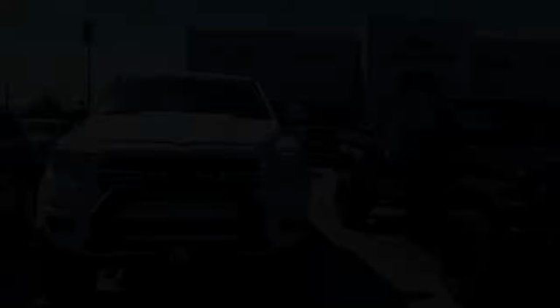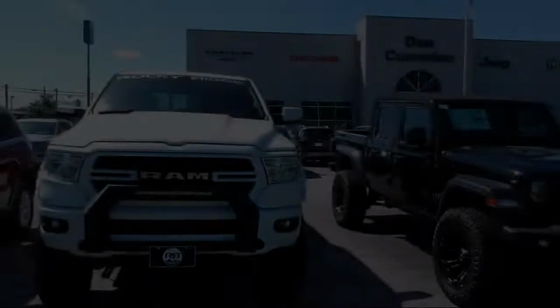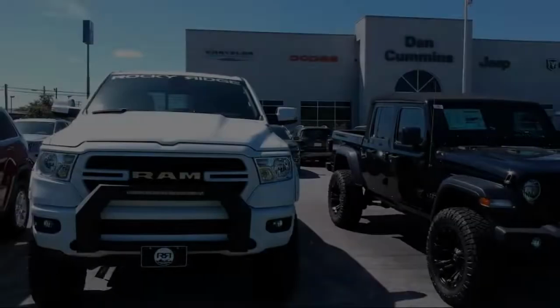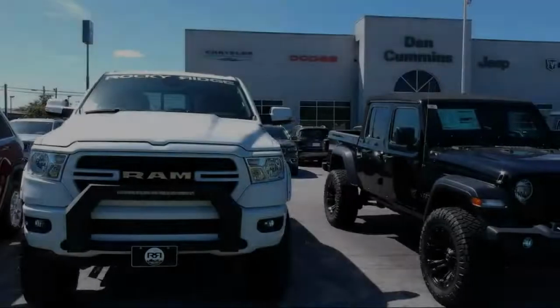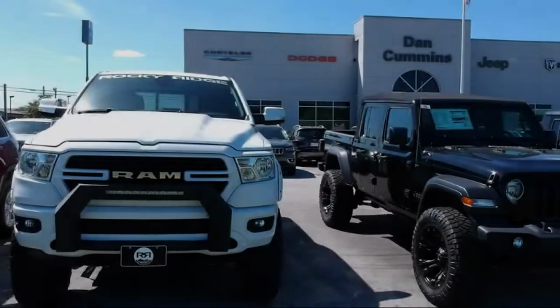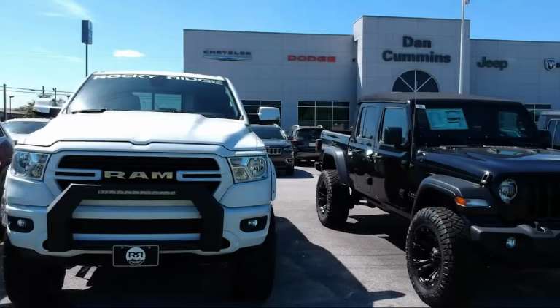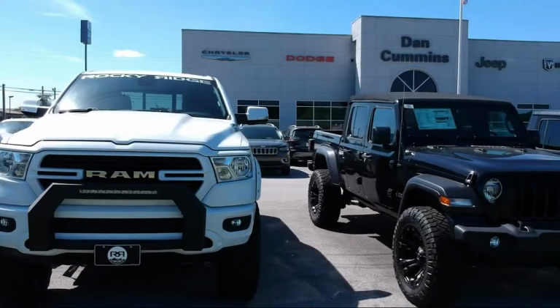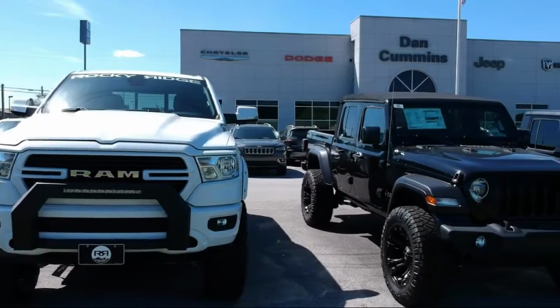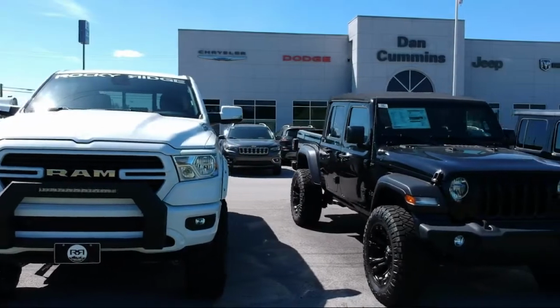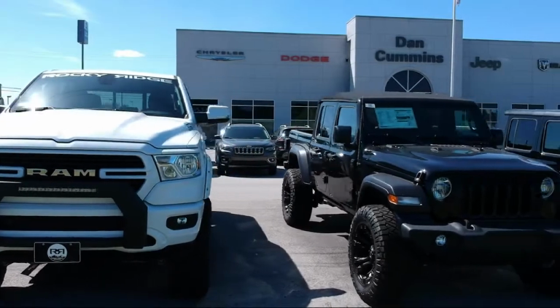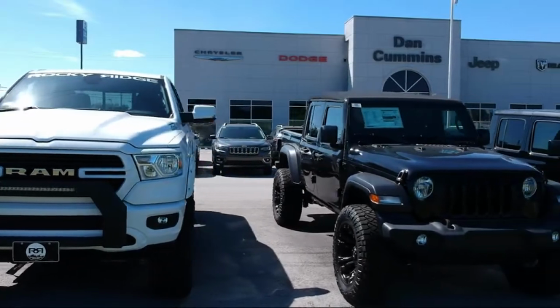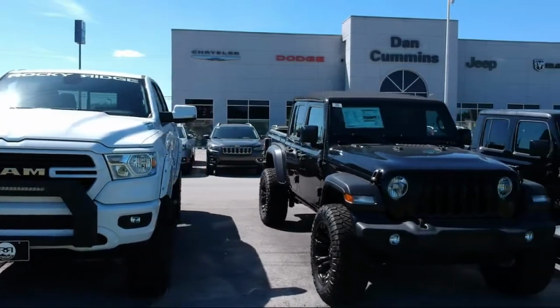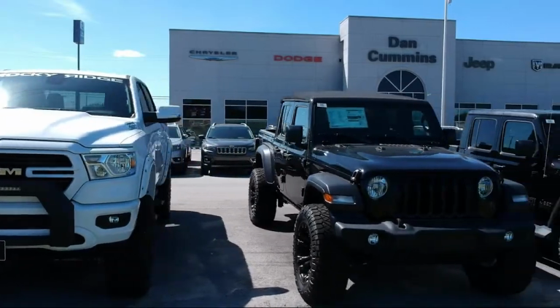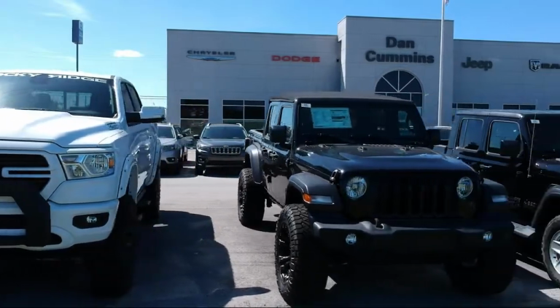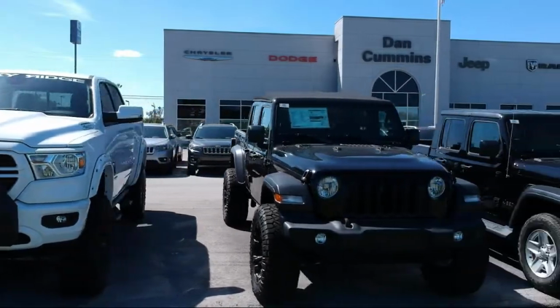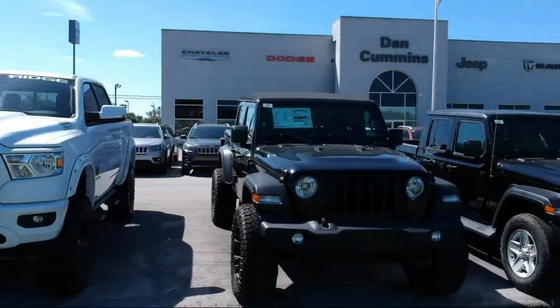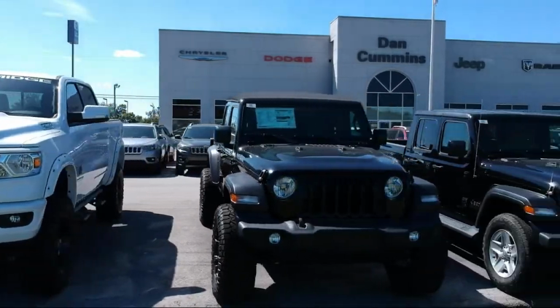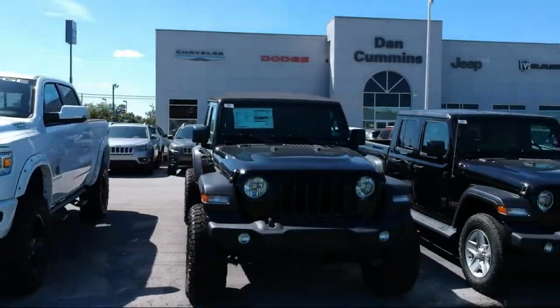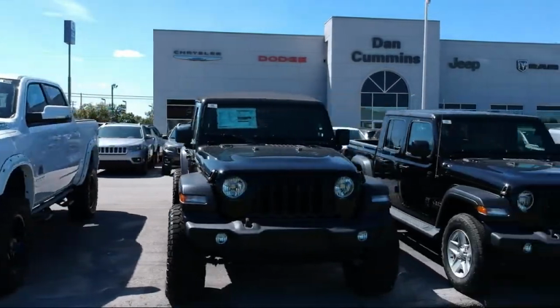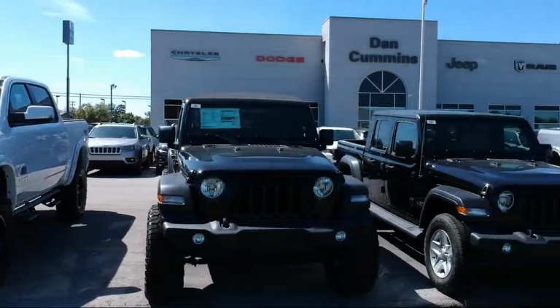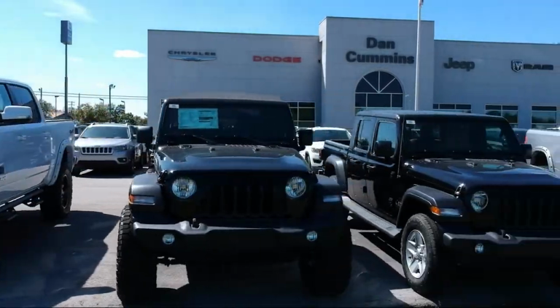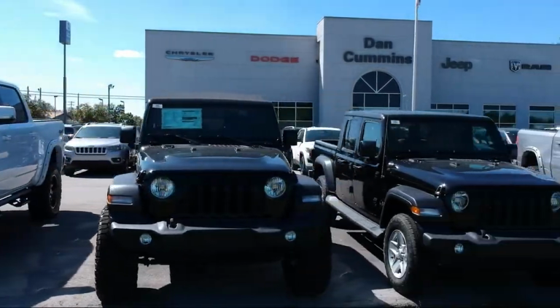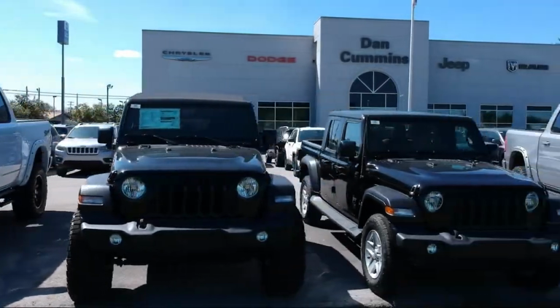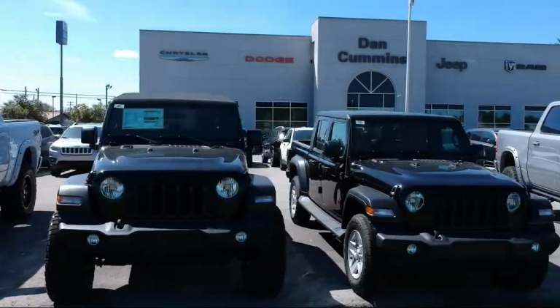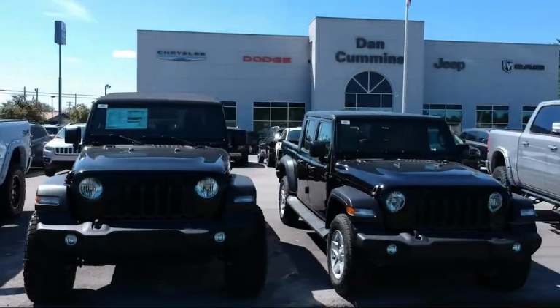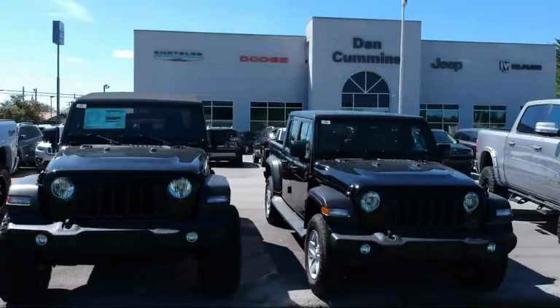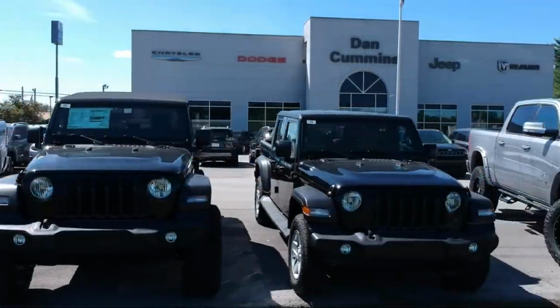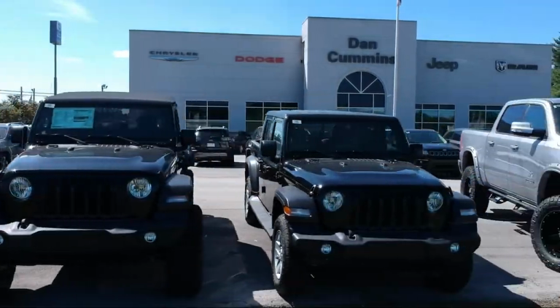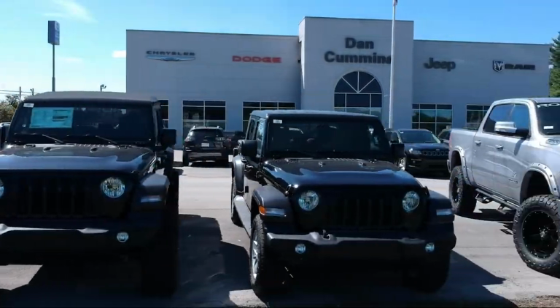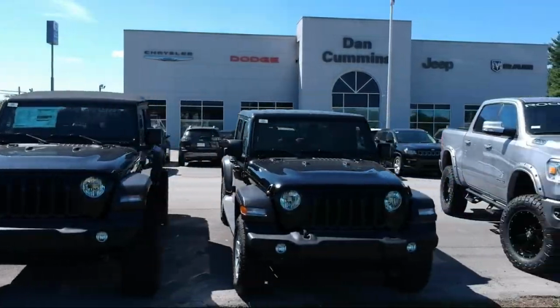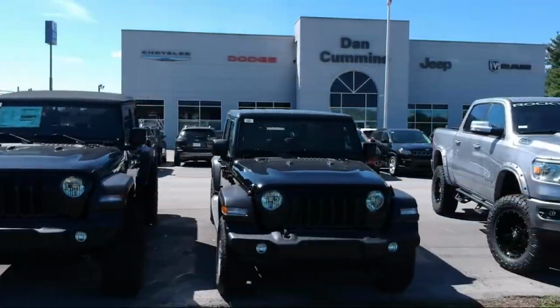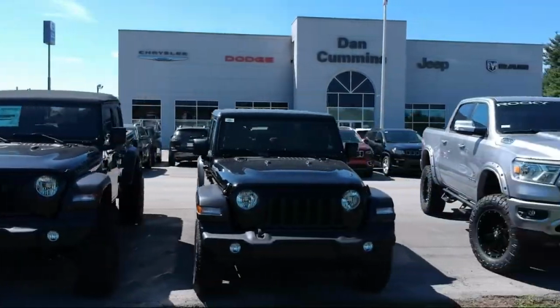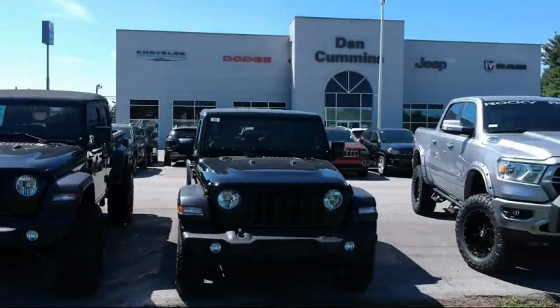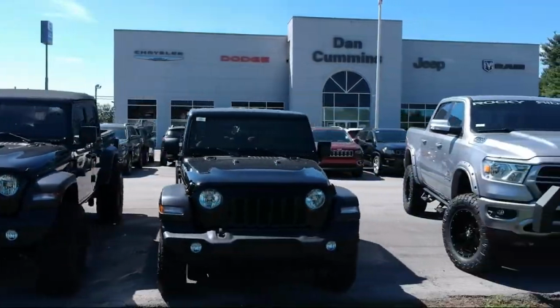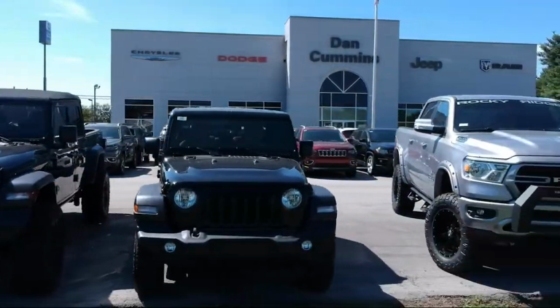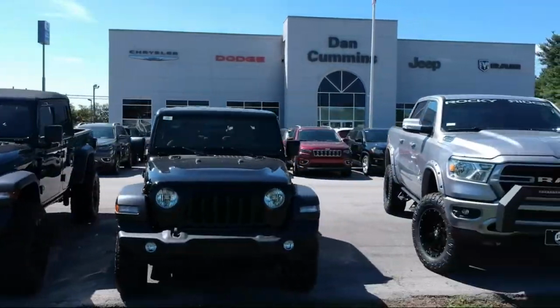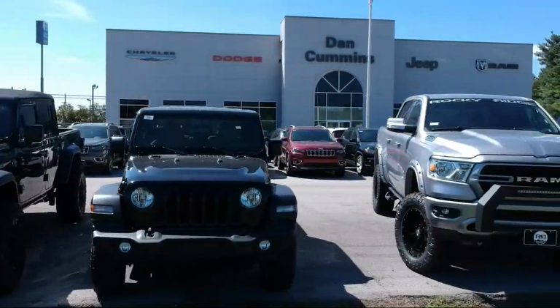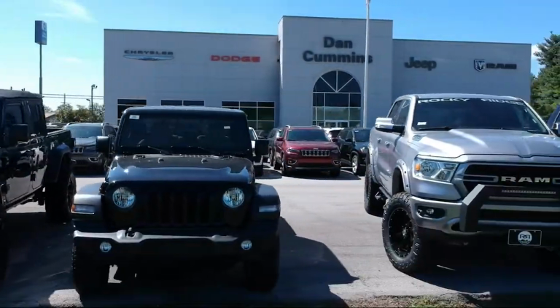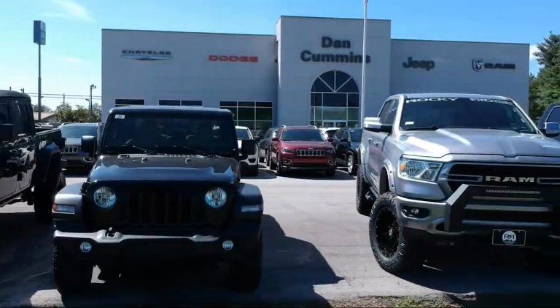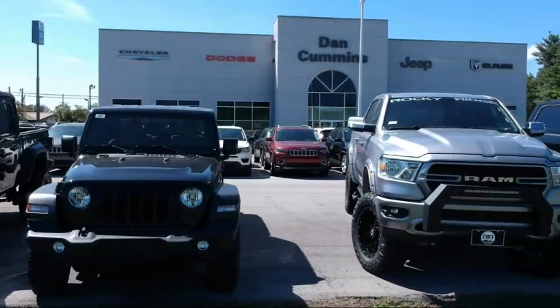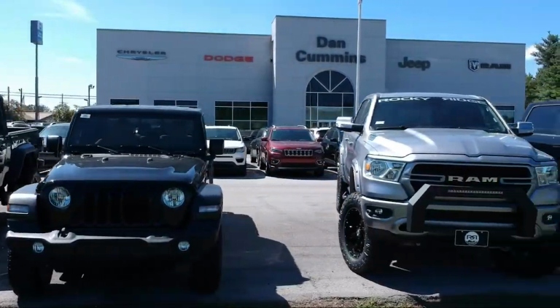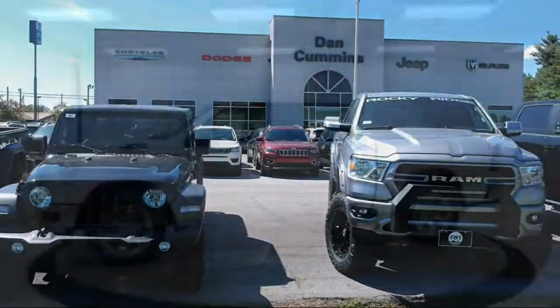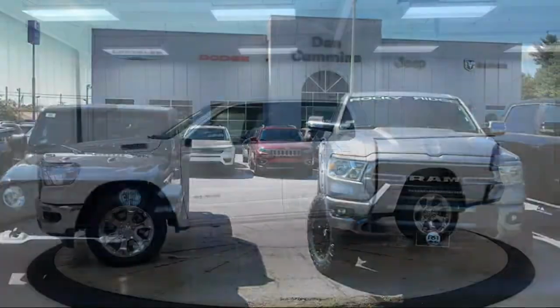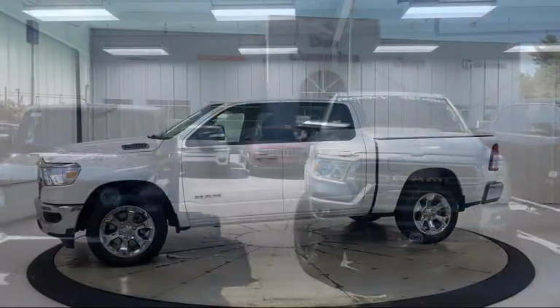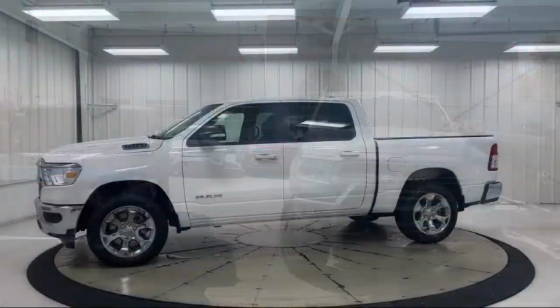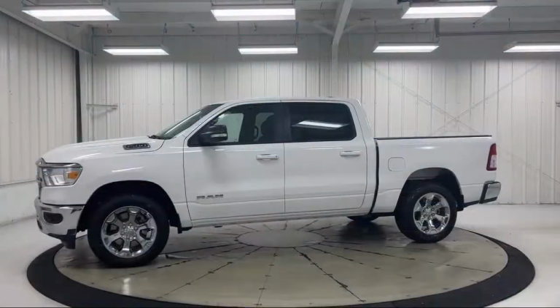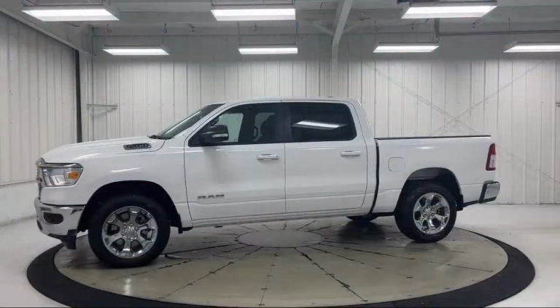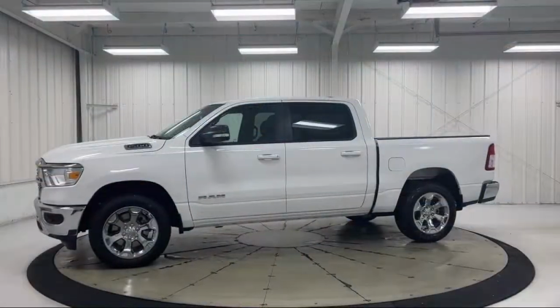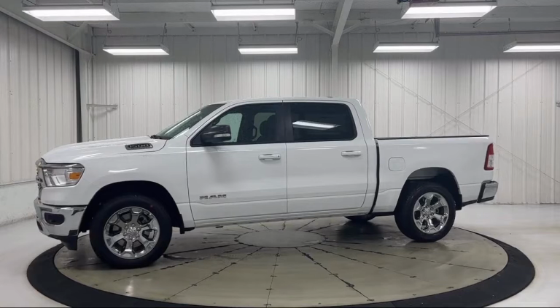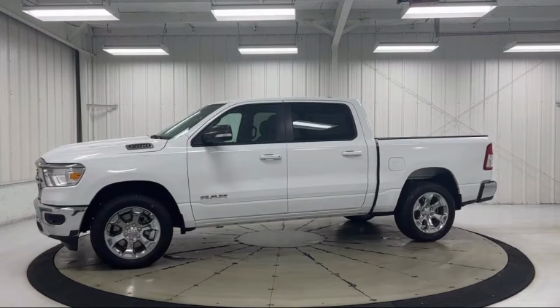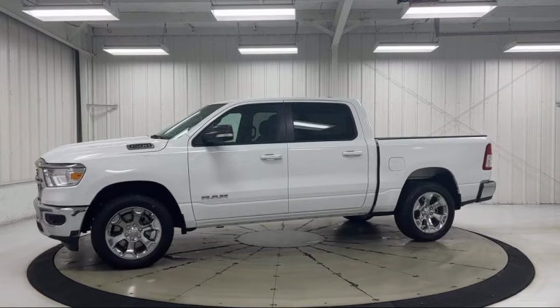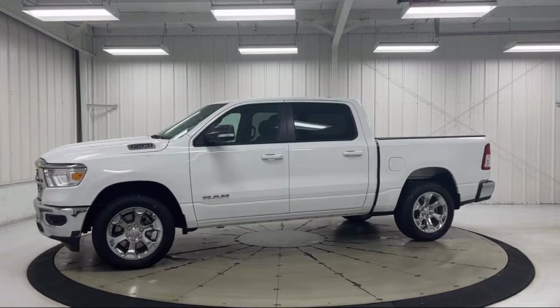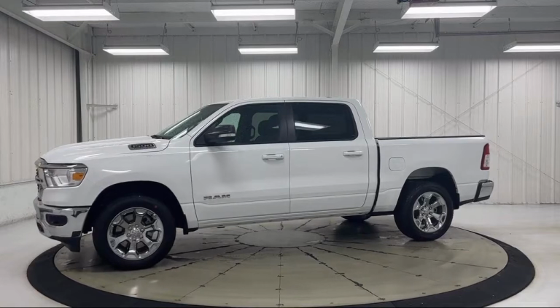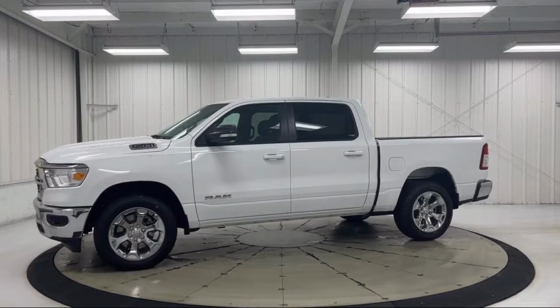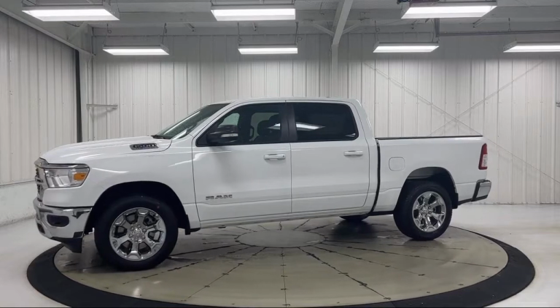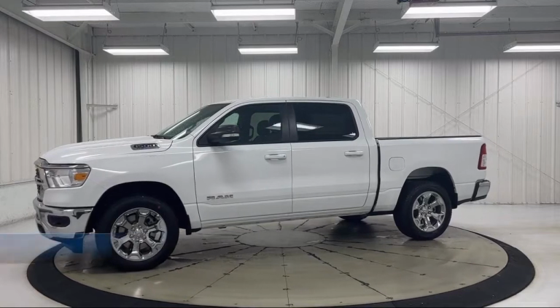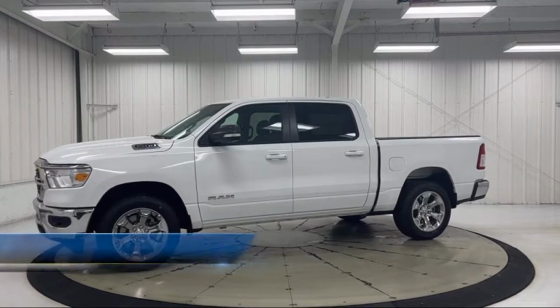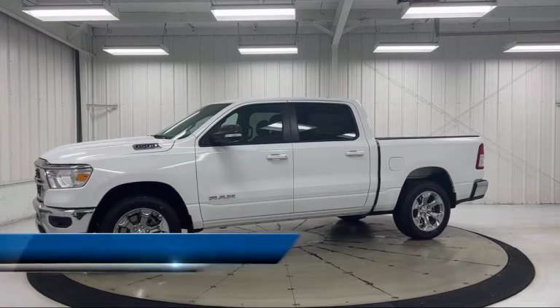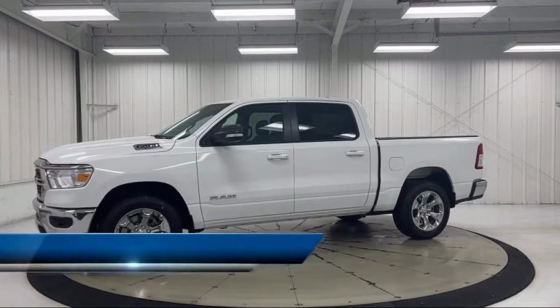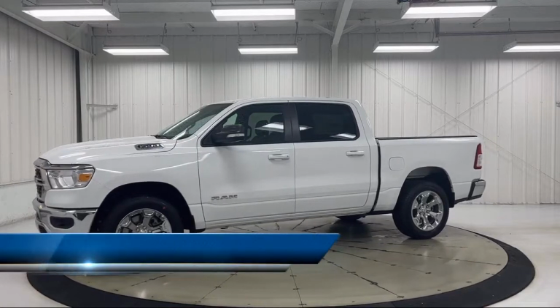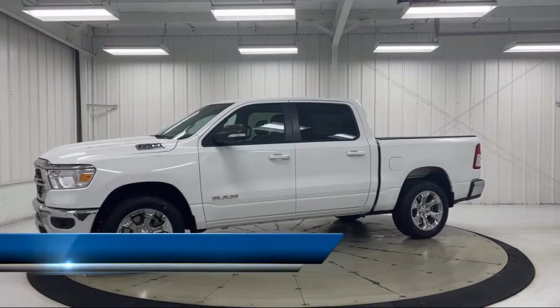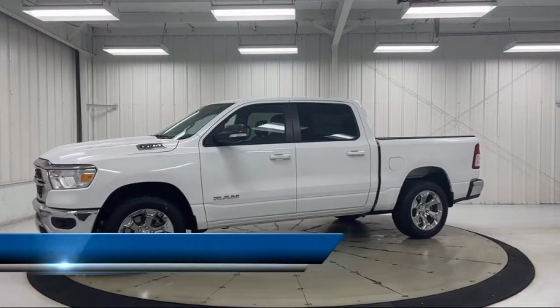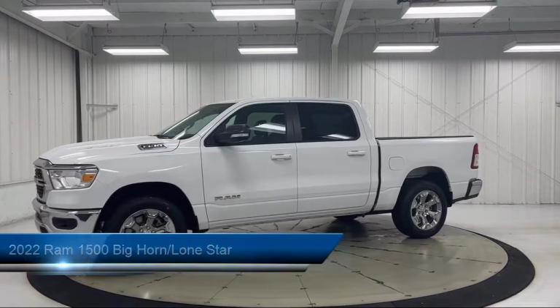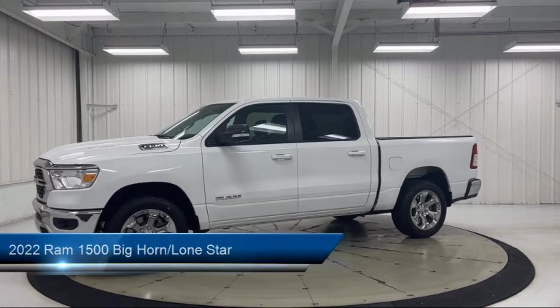Welcome to Dan Cummins Chrysler Dodge Jeep Ram of Paris, and here's a look at one of our many great vehicles for sale.